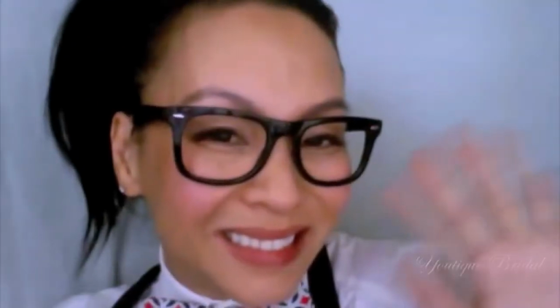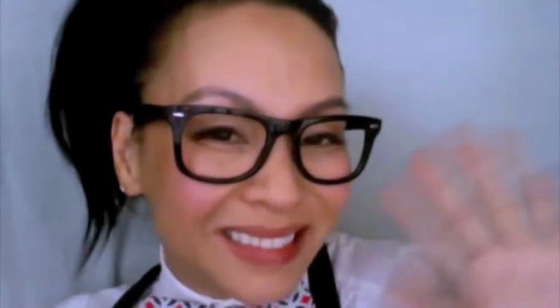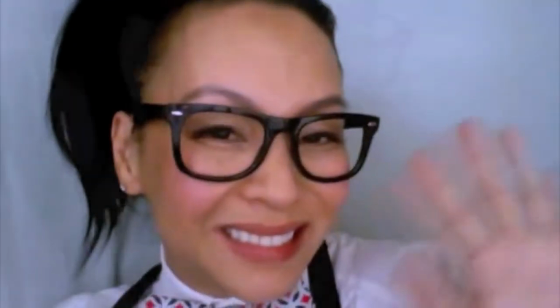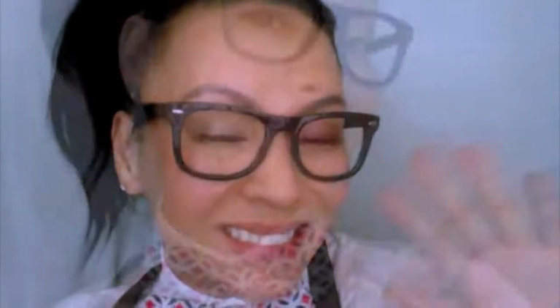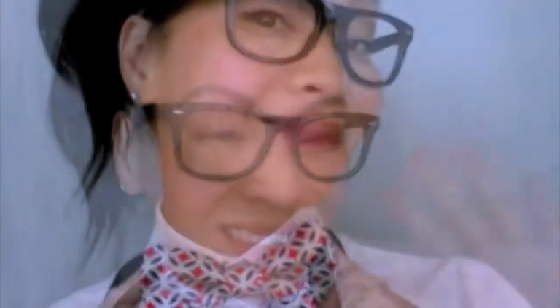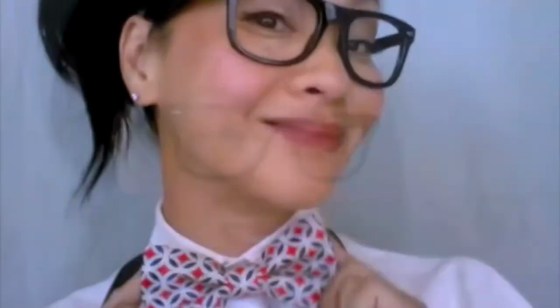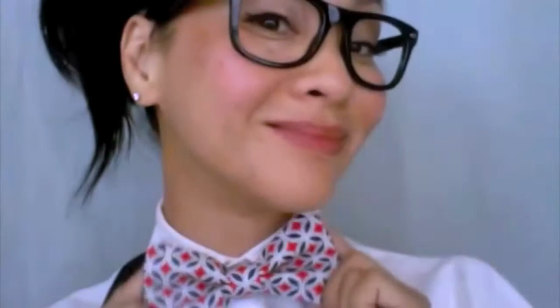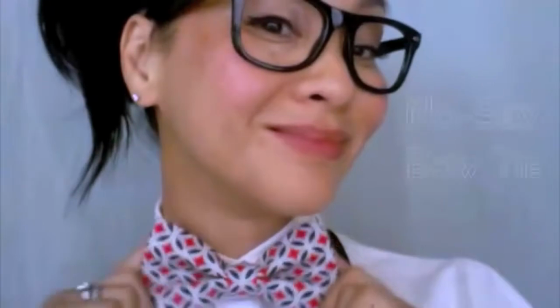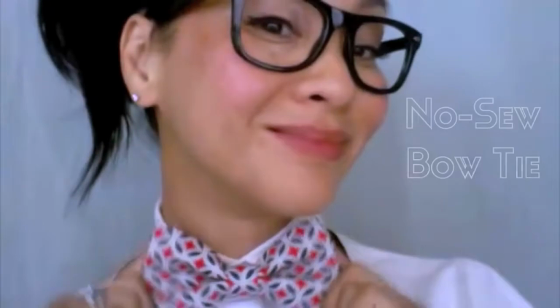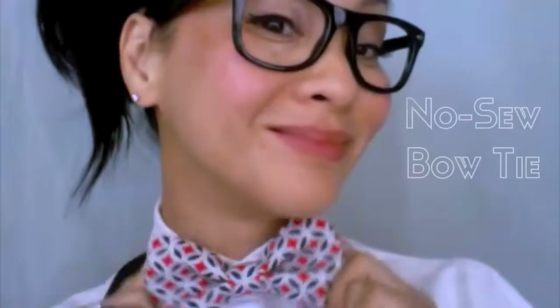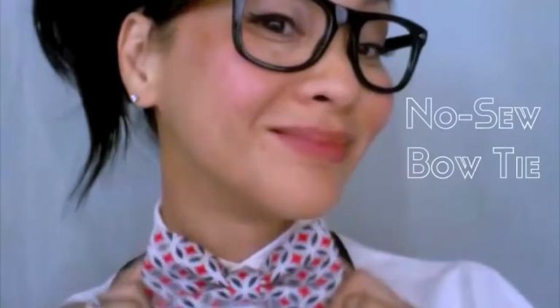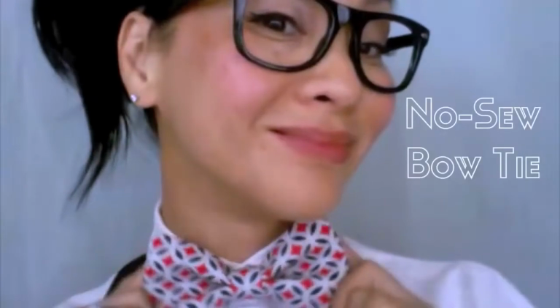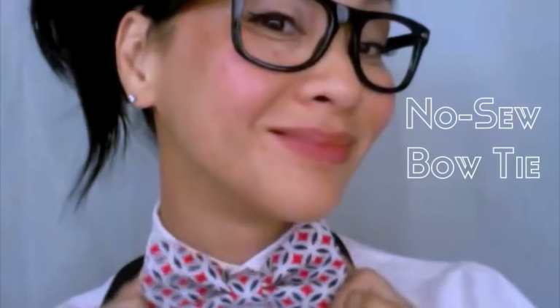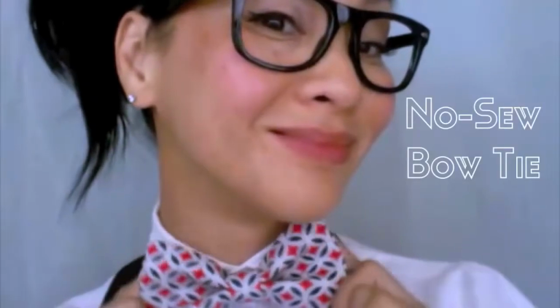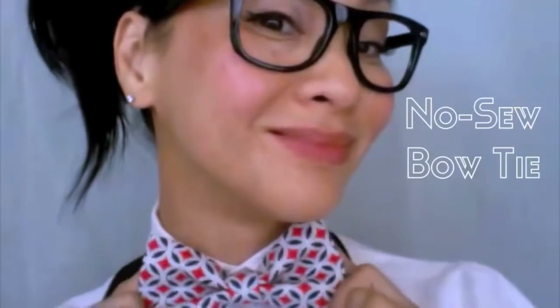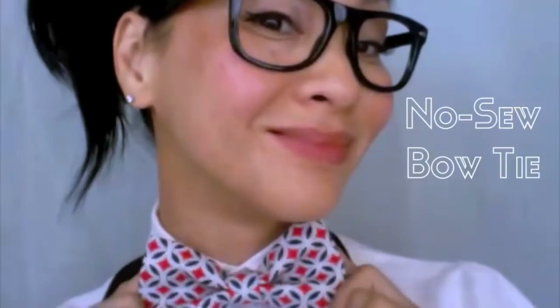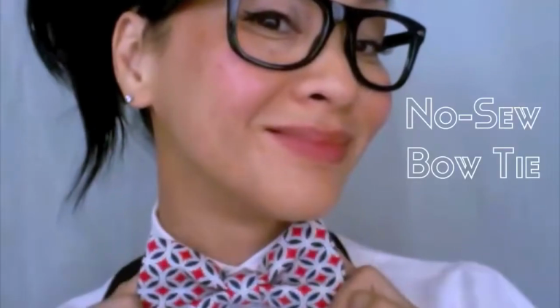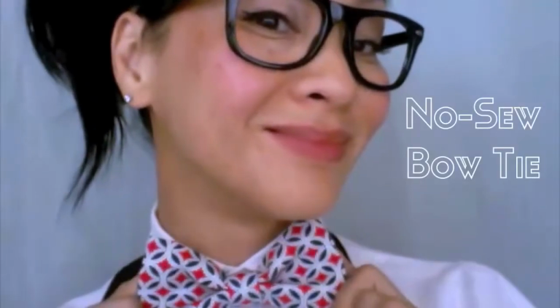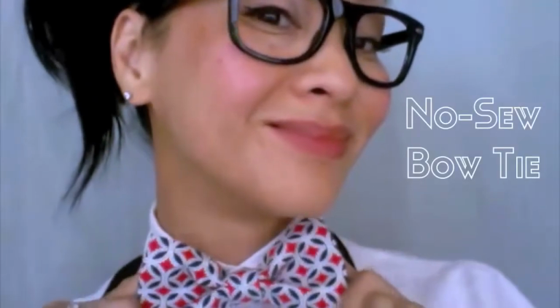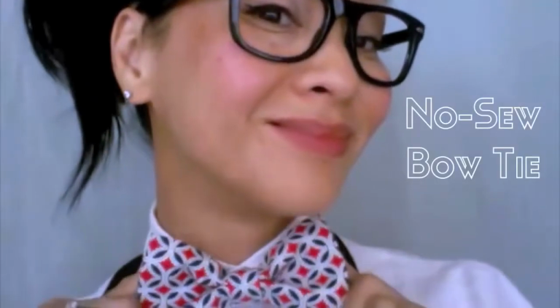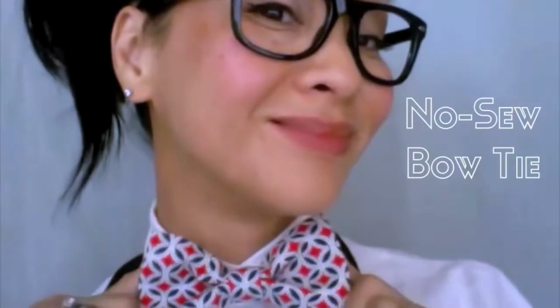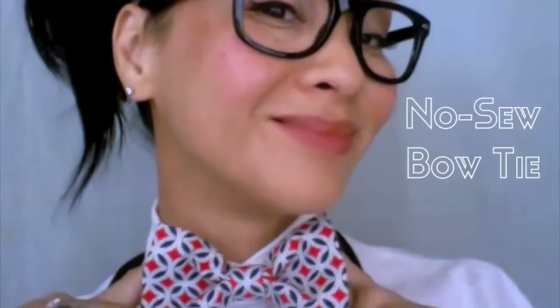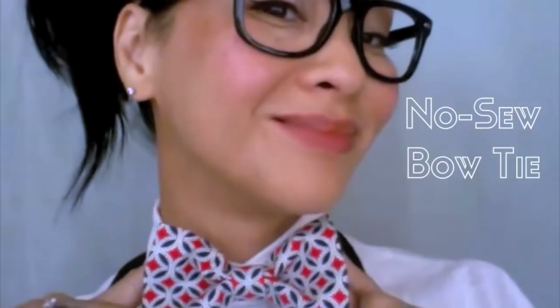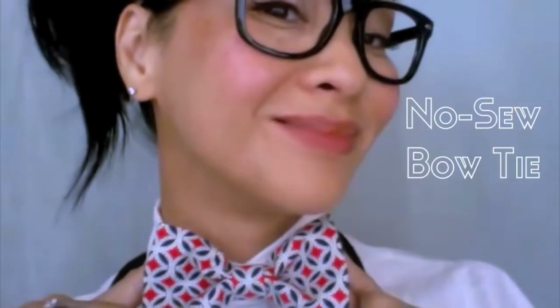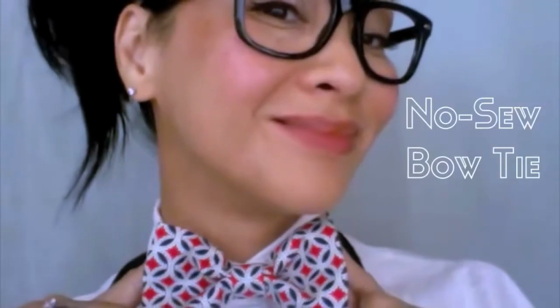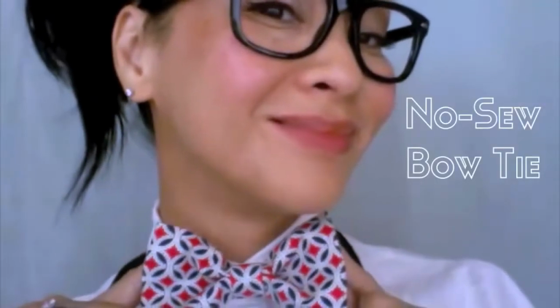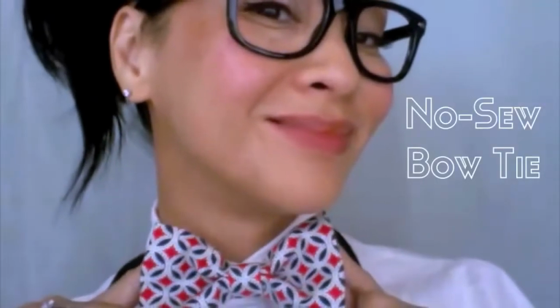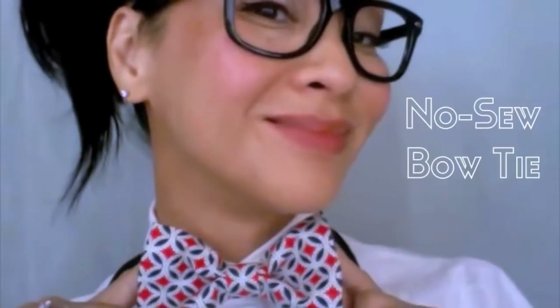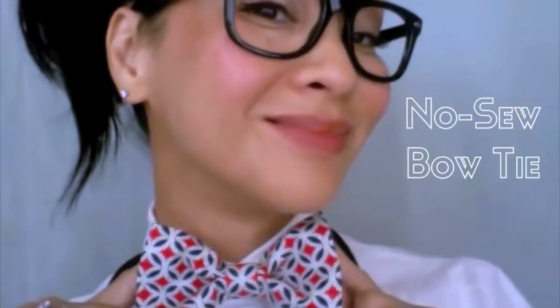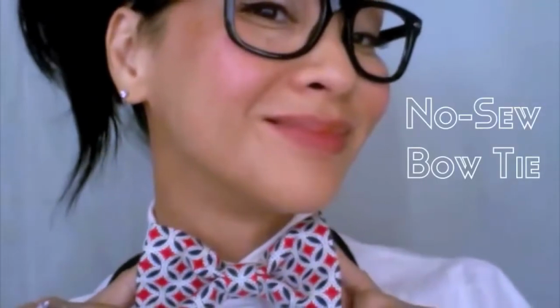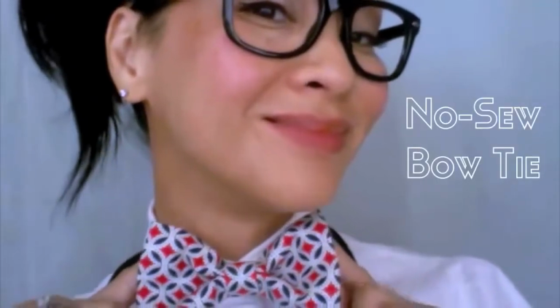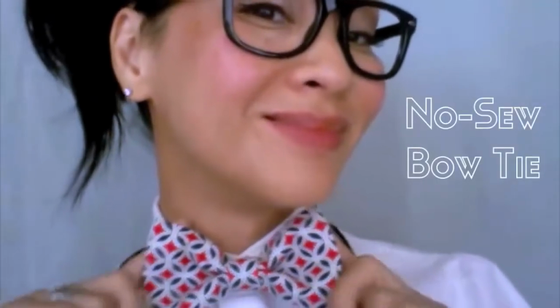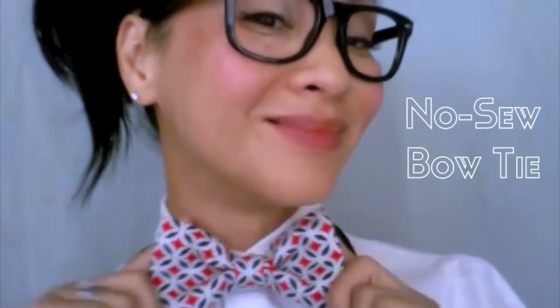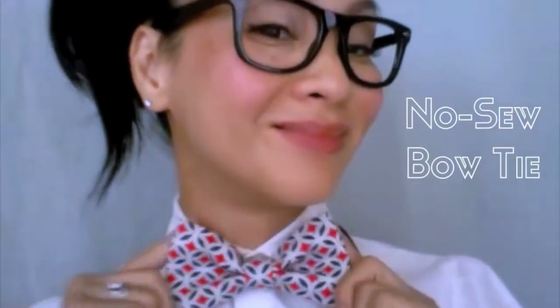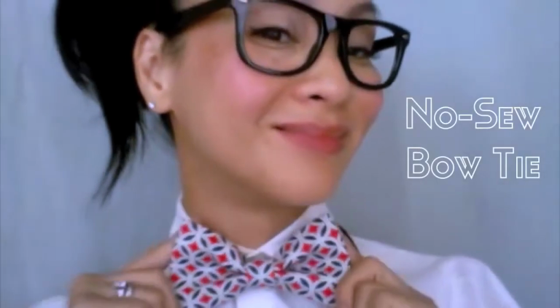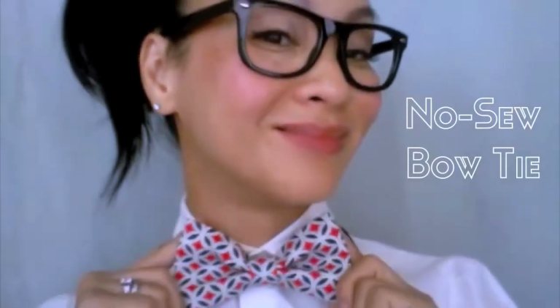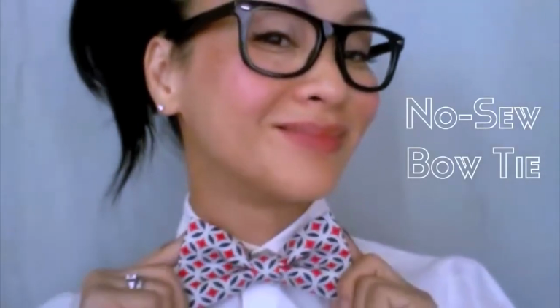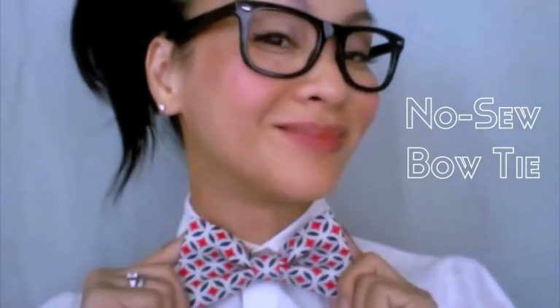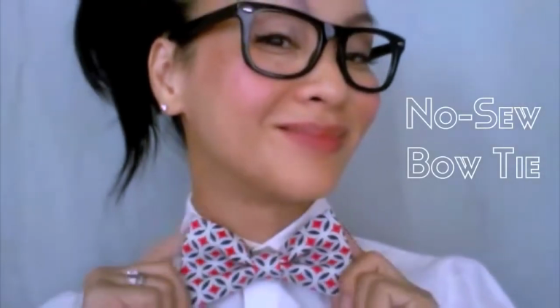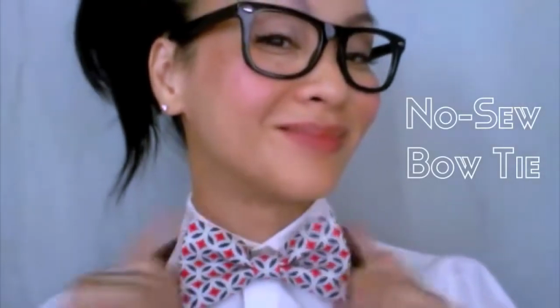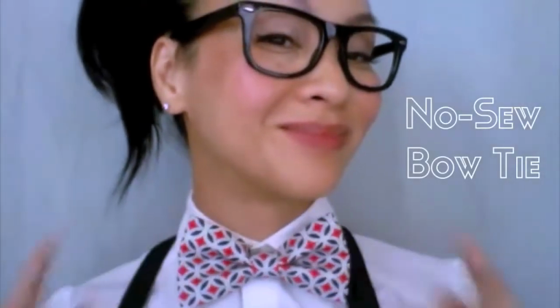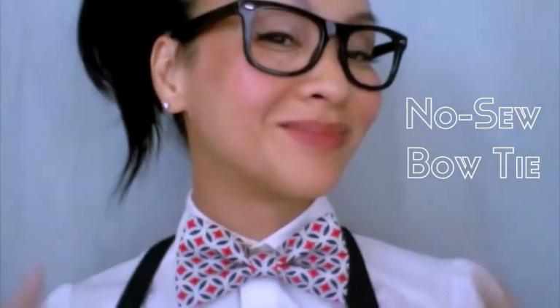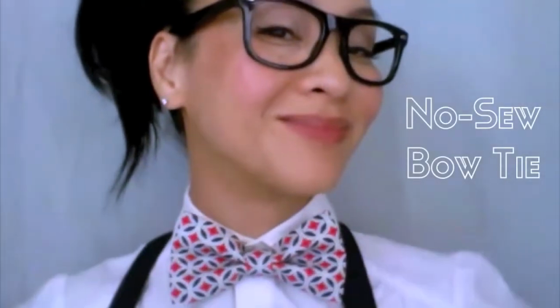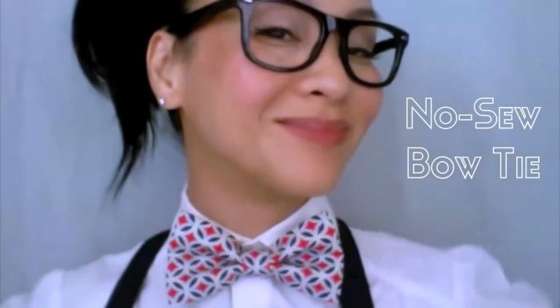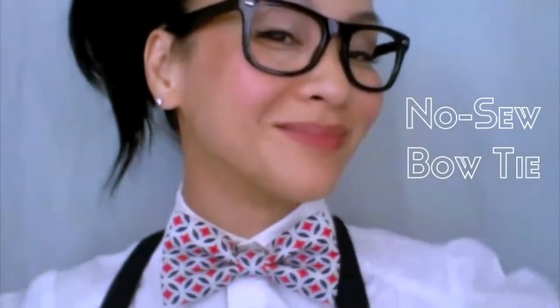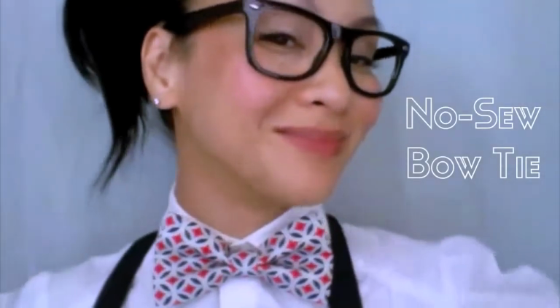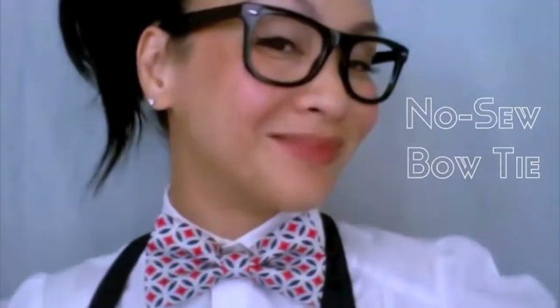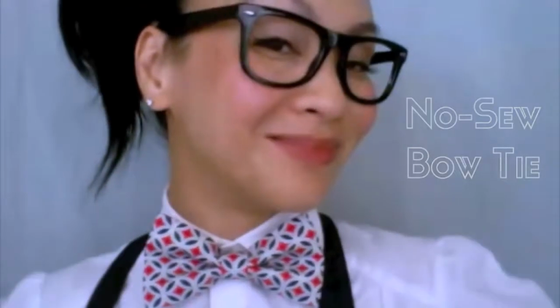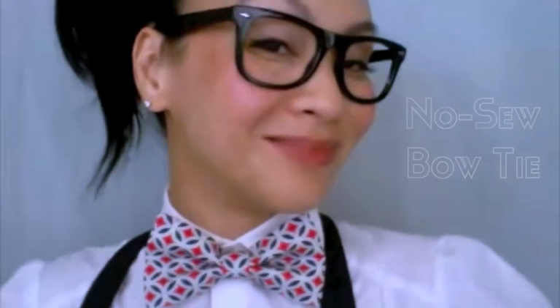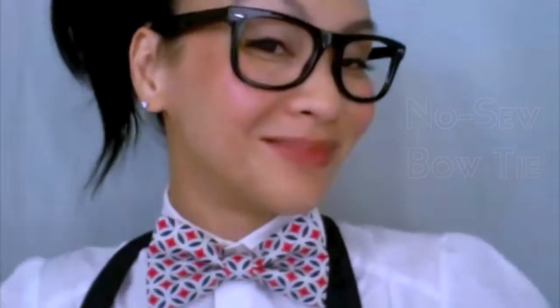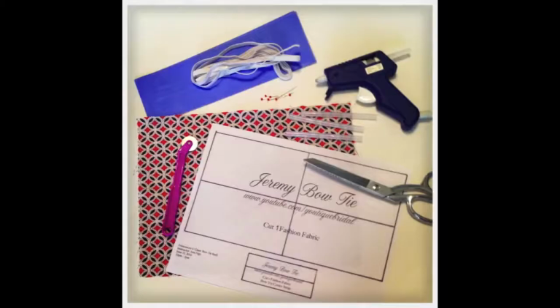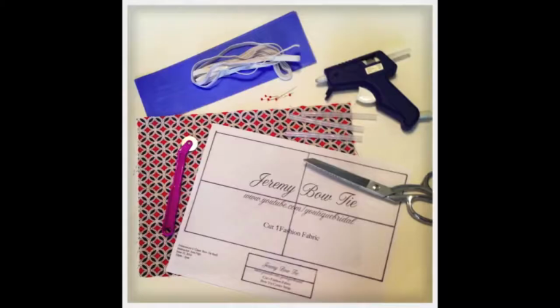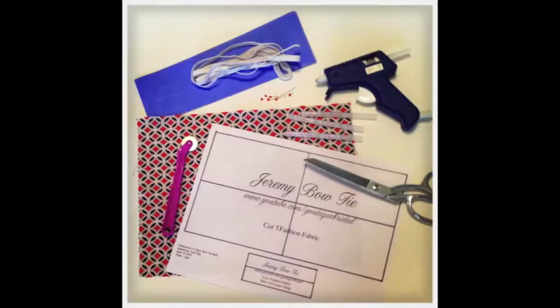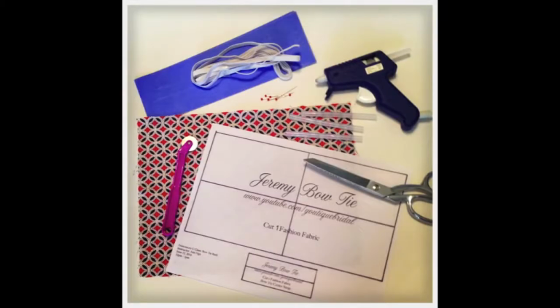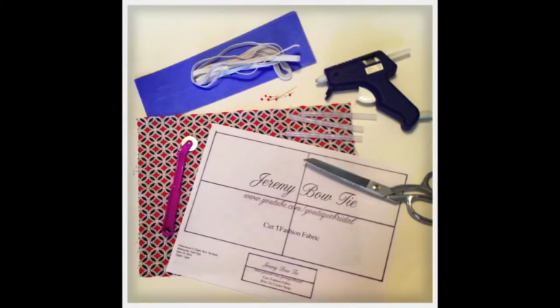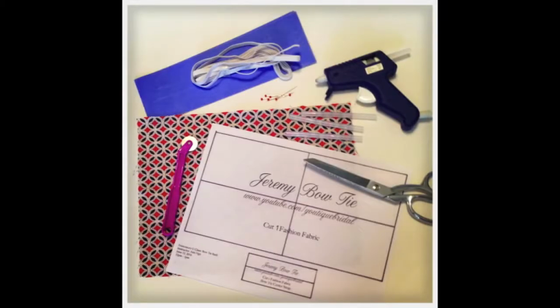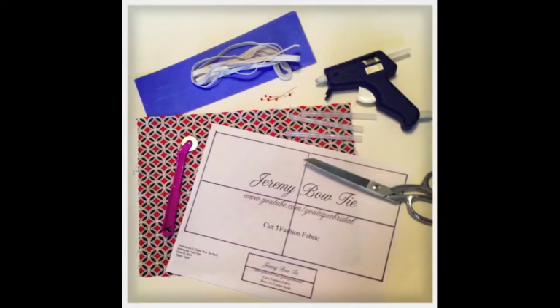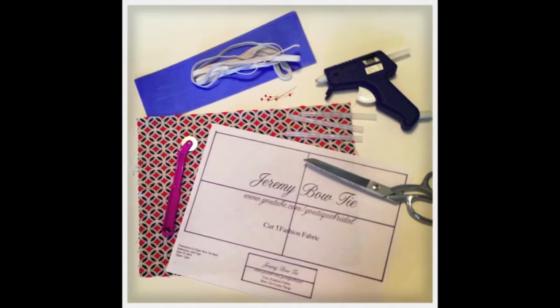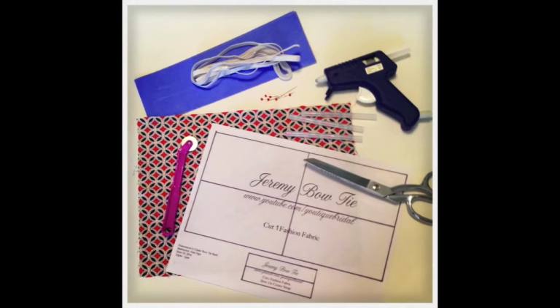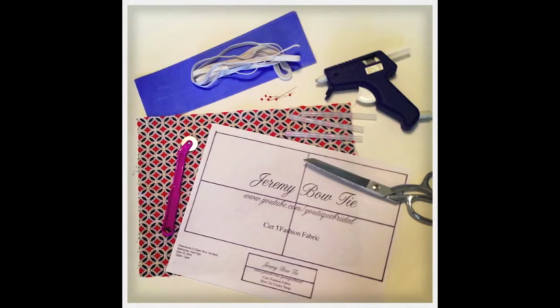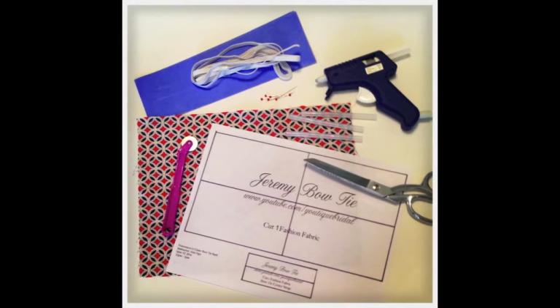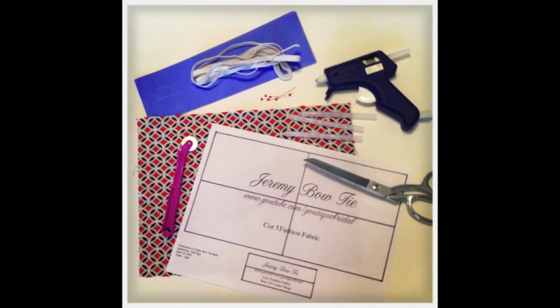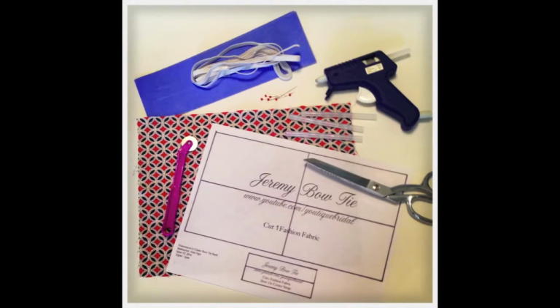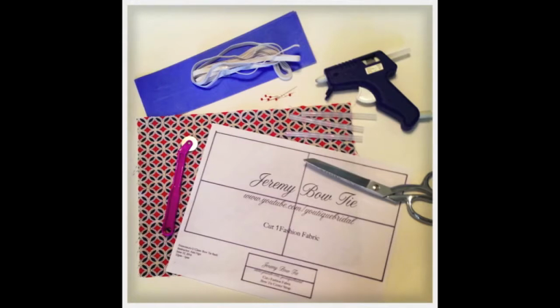Greetings everyone! This is going to be a fun tutorial on how to make a no-sew bow tie. So let's get started.